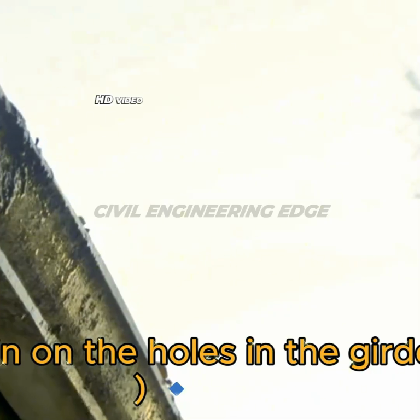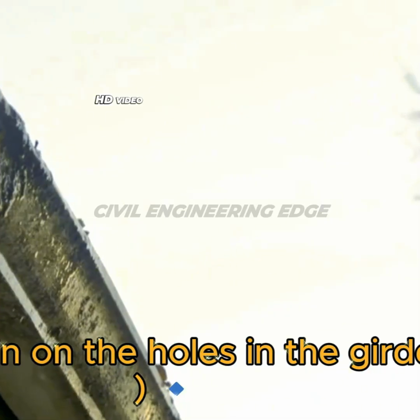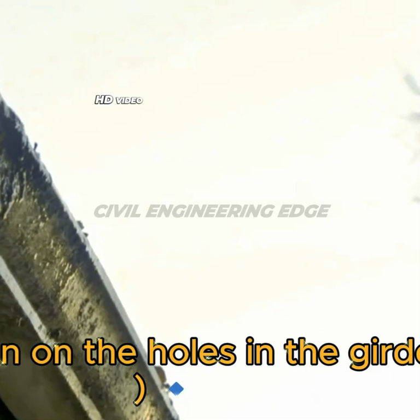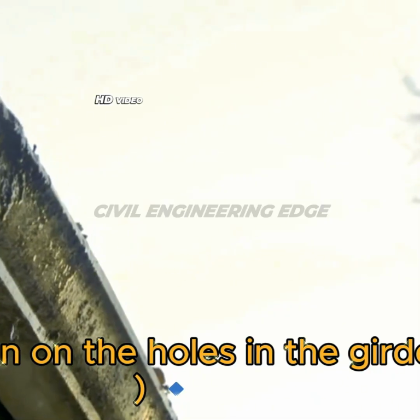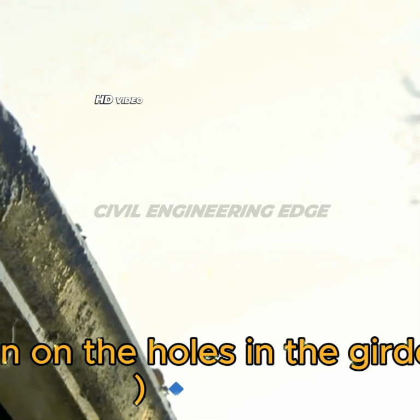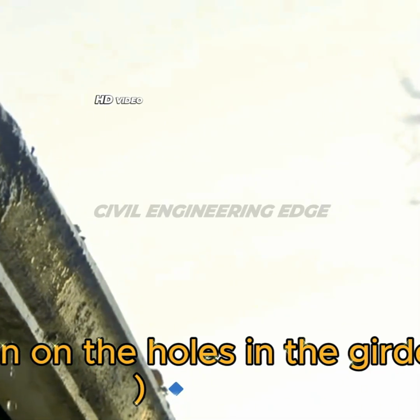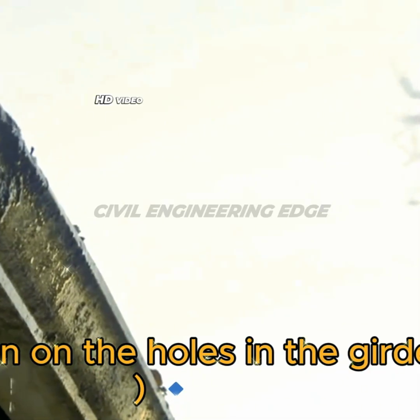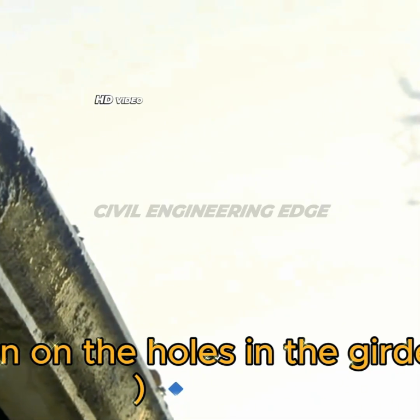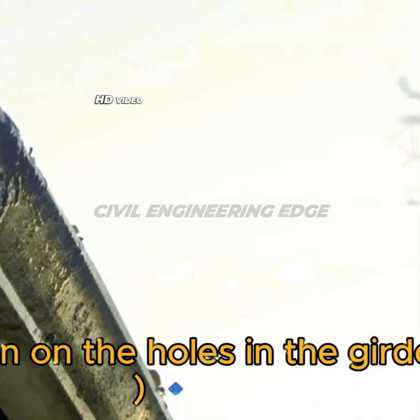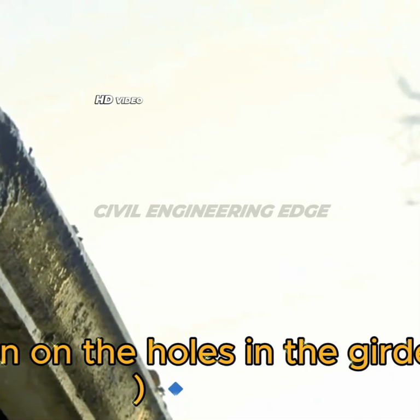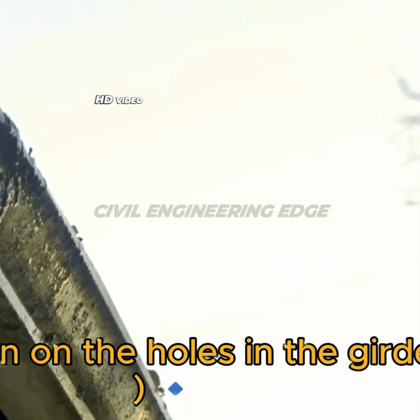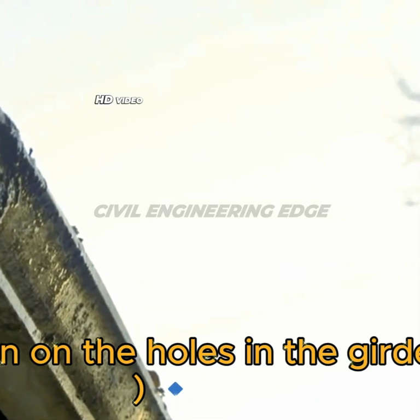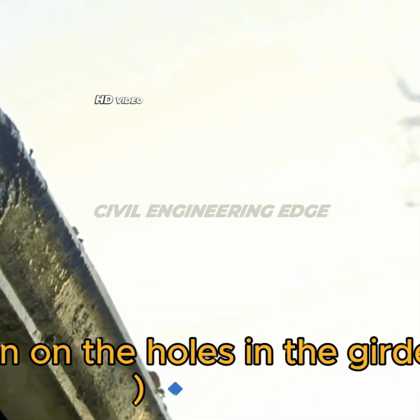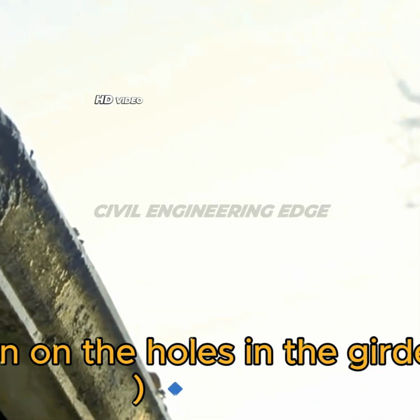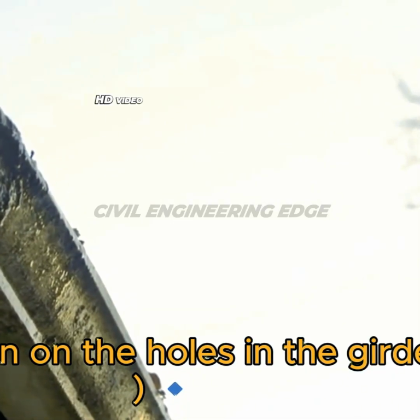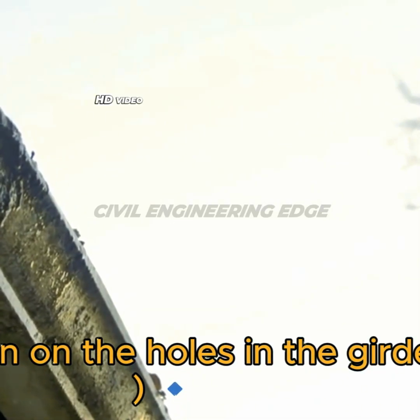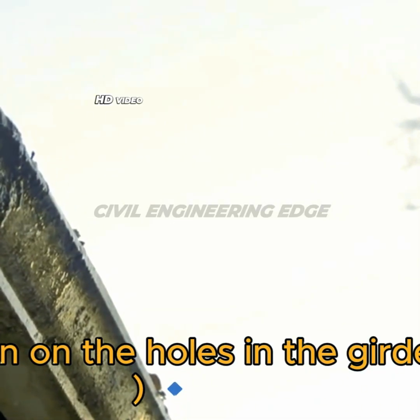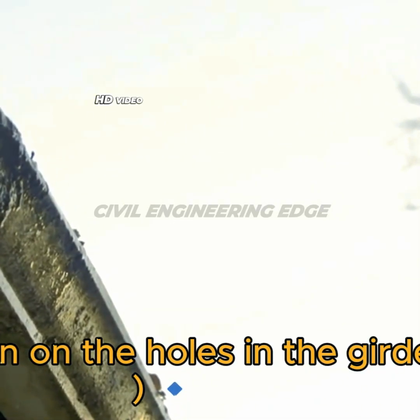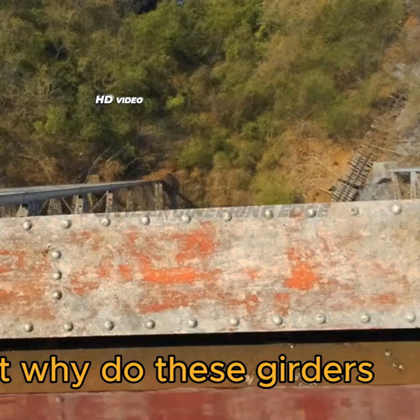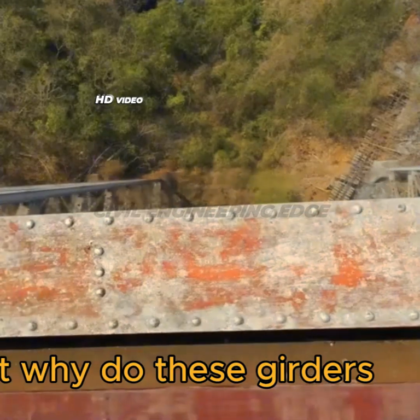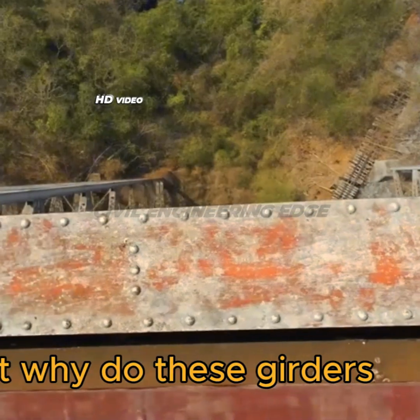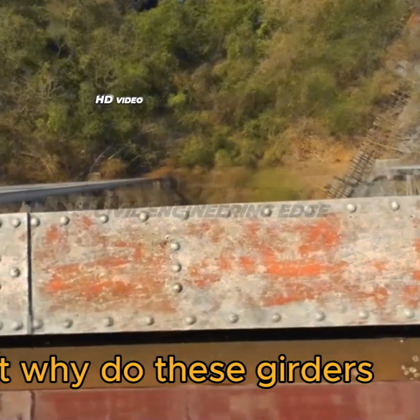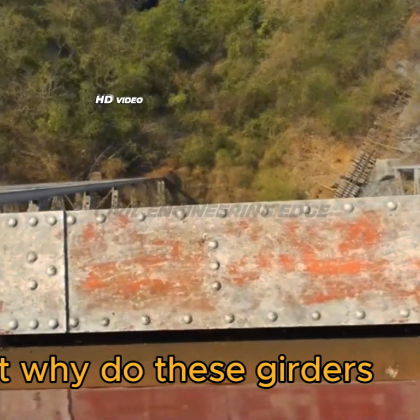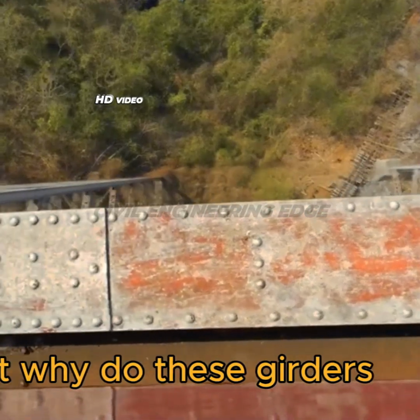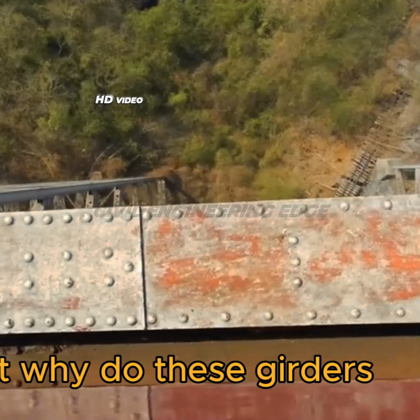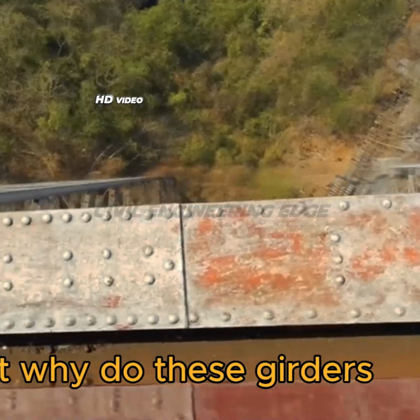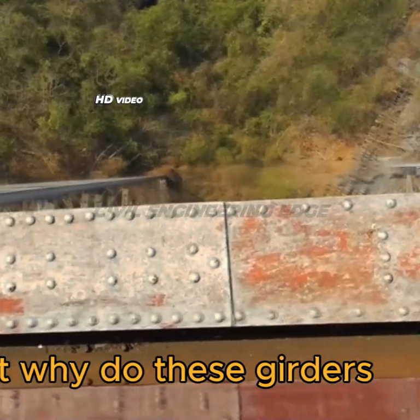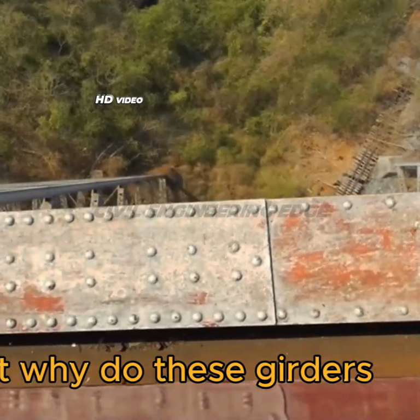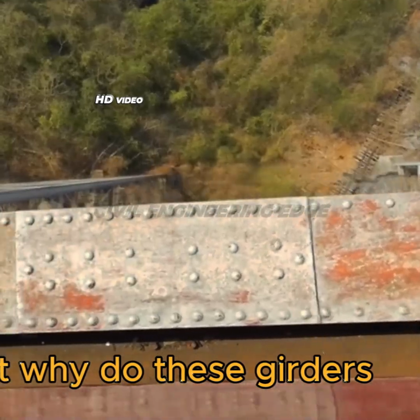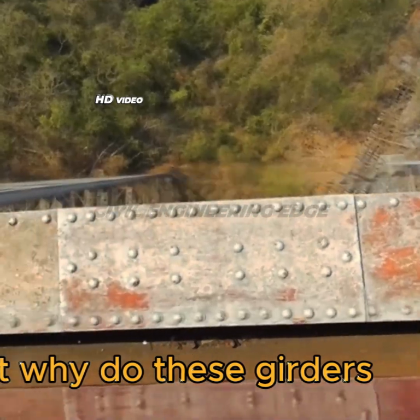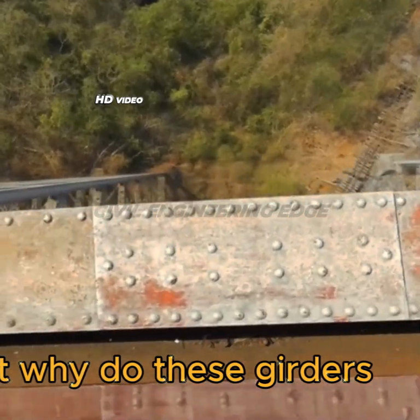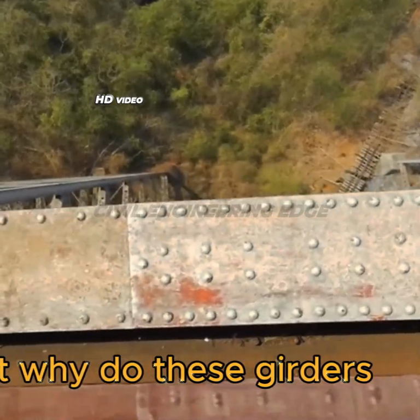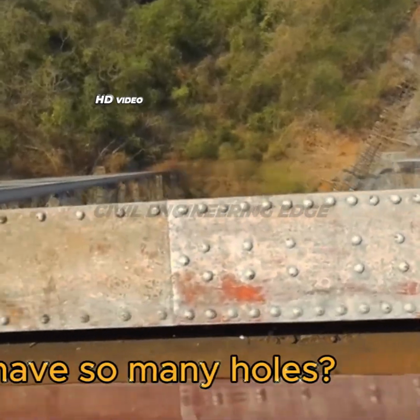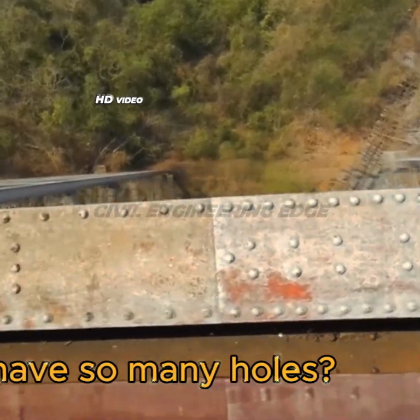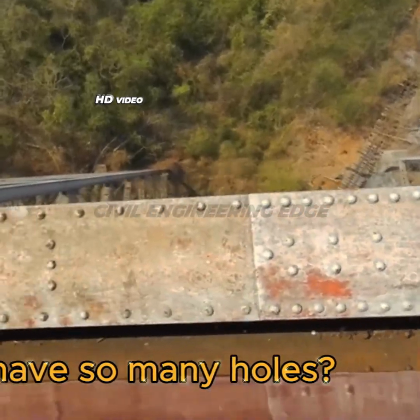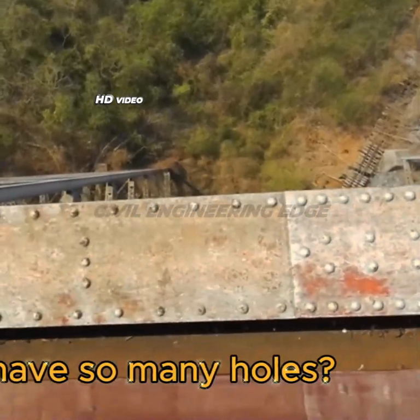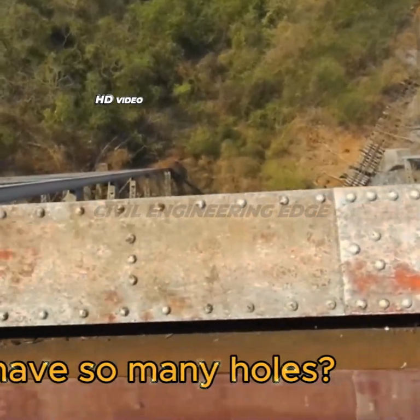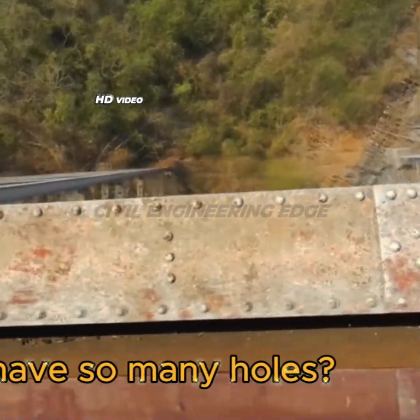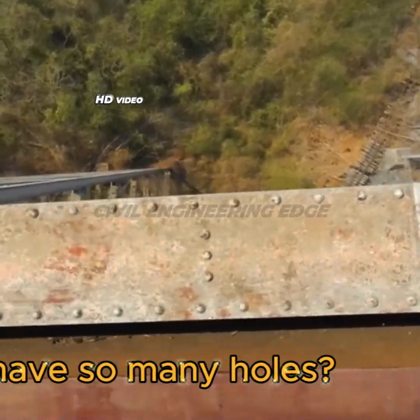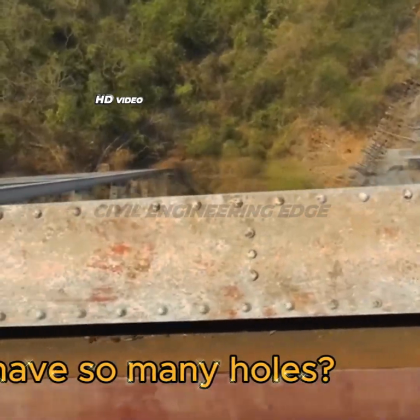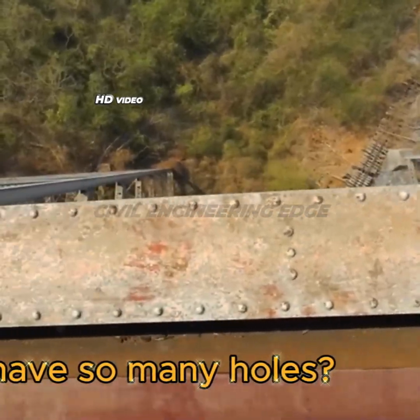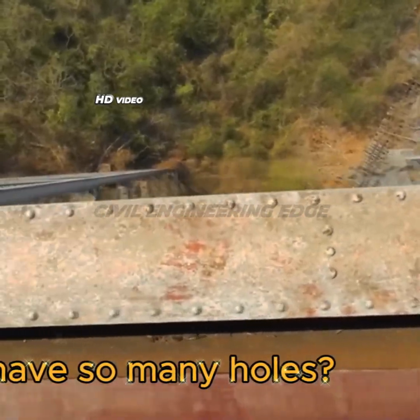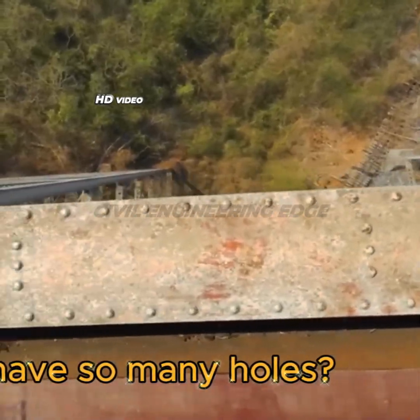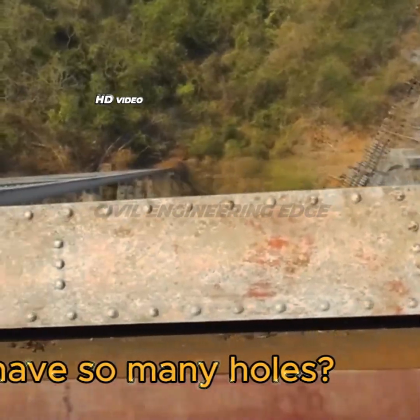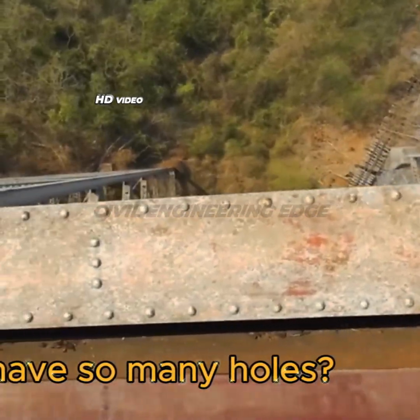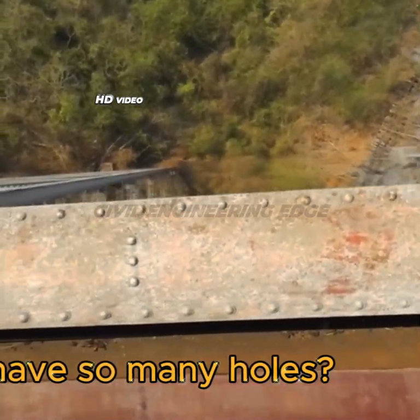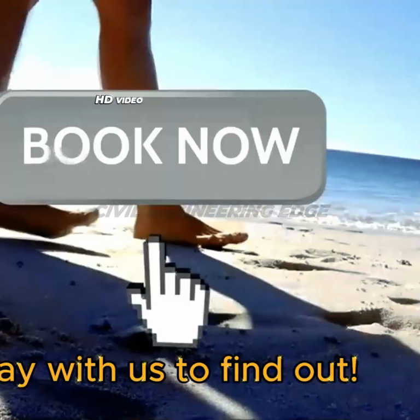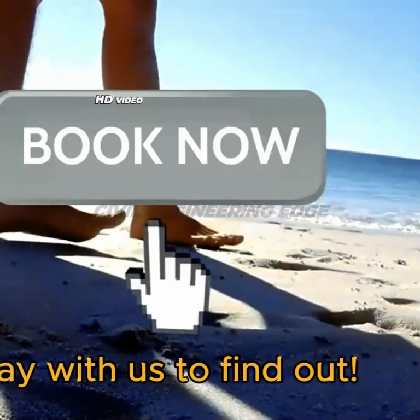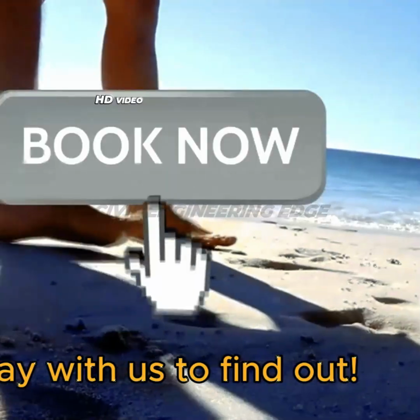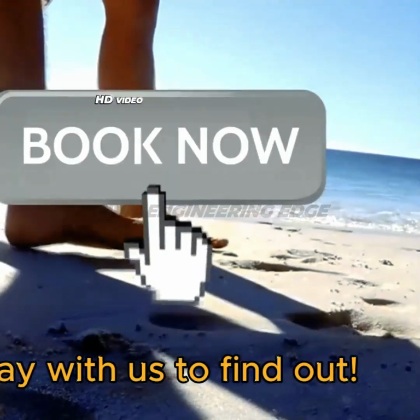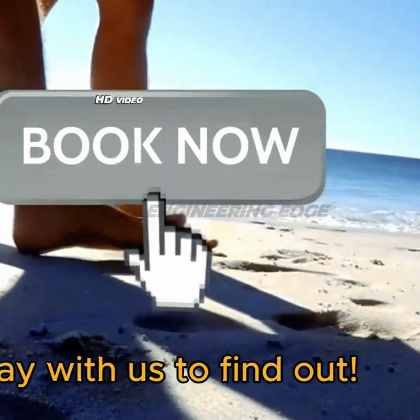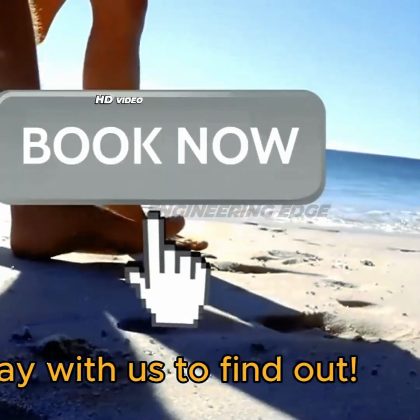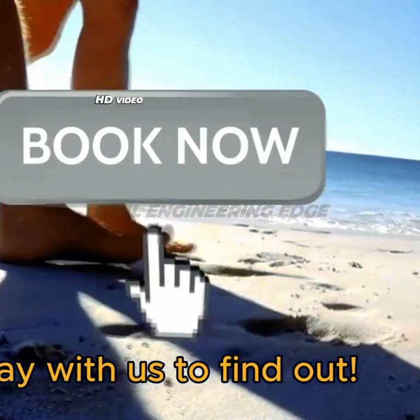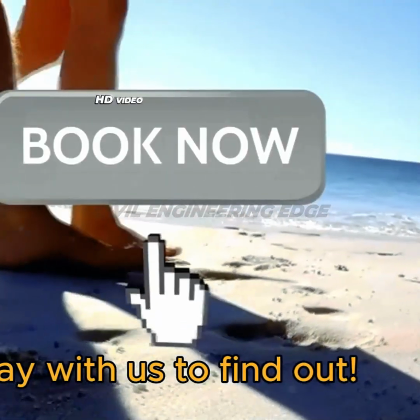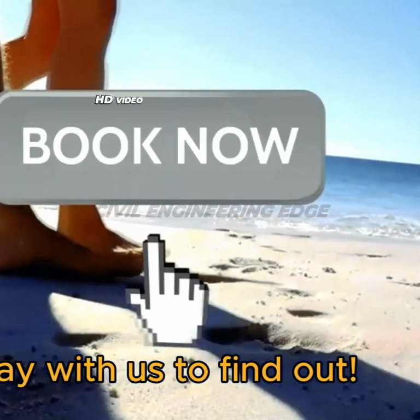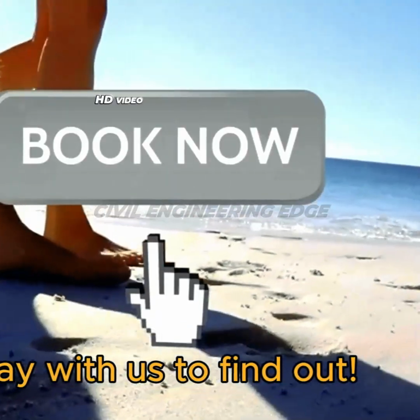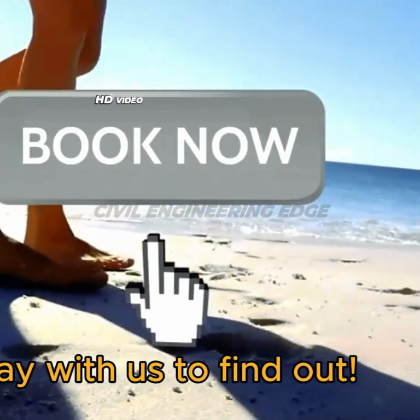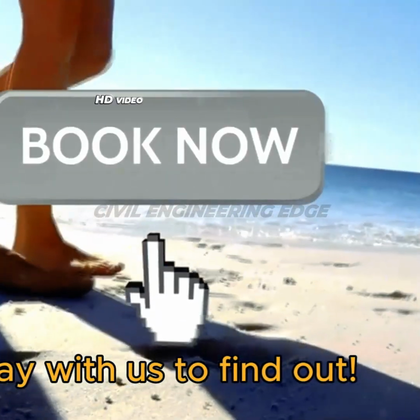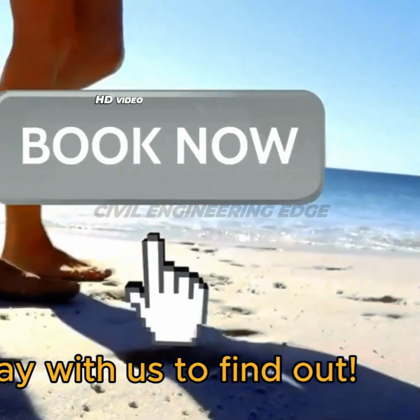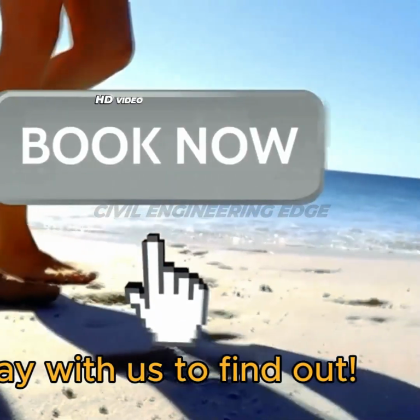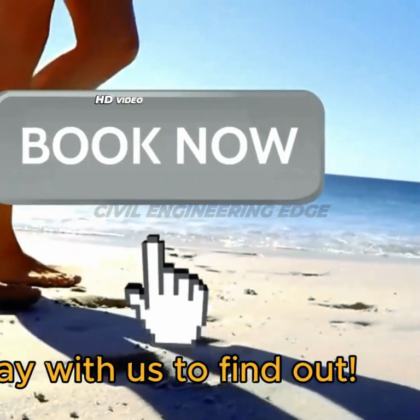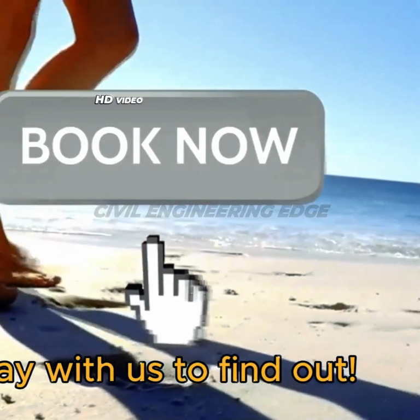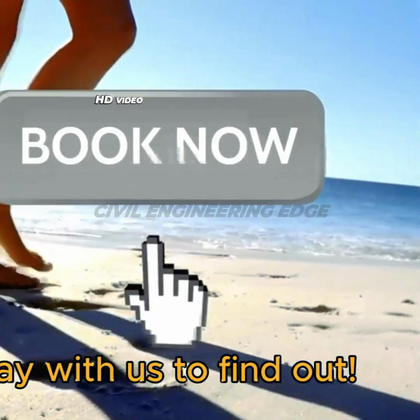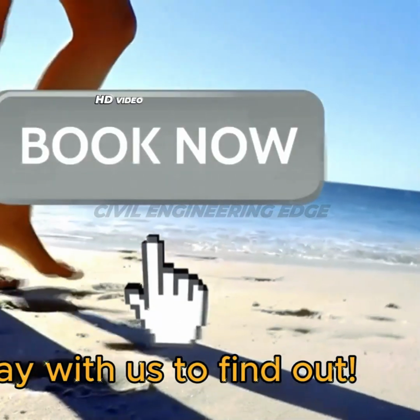But why do these girders have so many holes? Stay with us to find out.